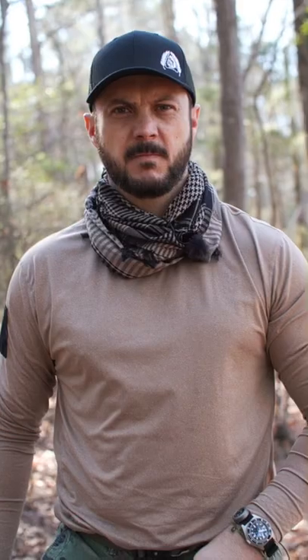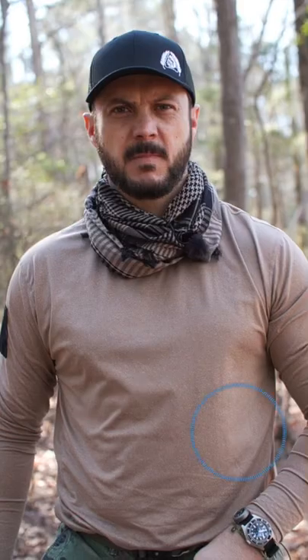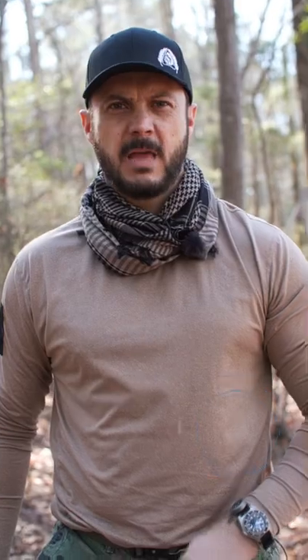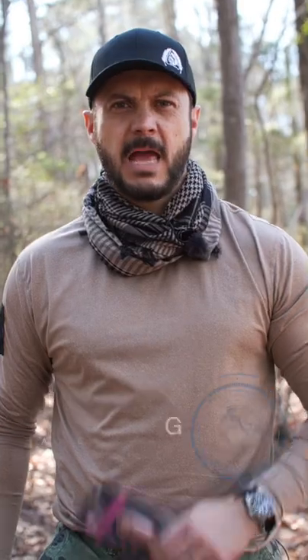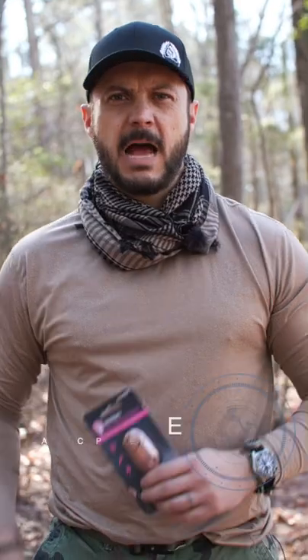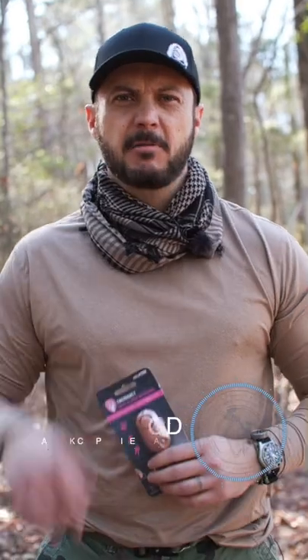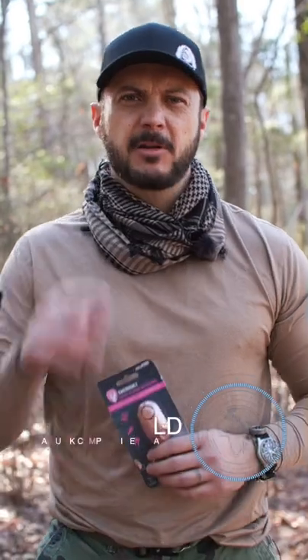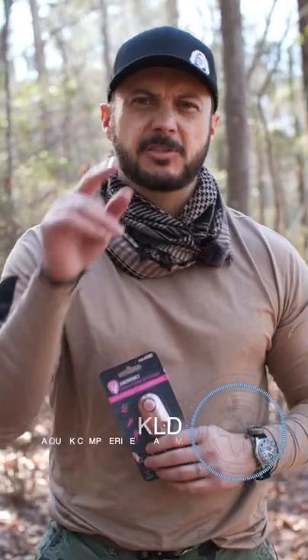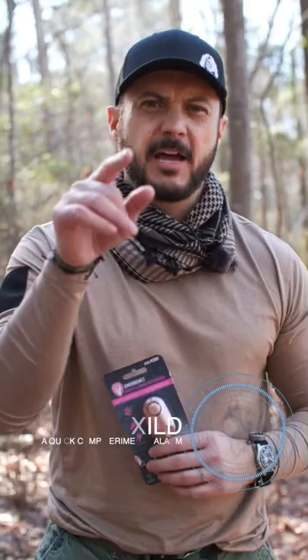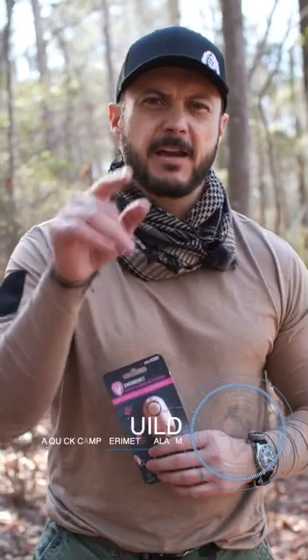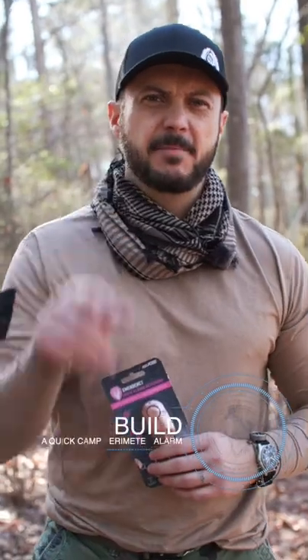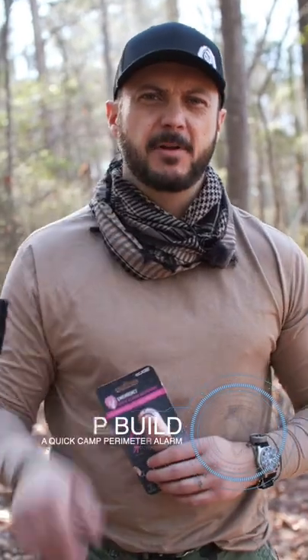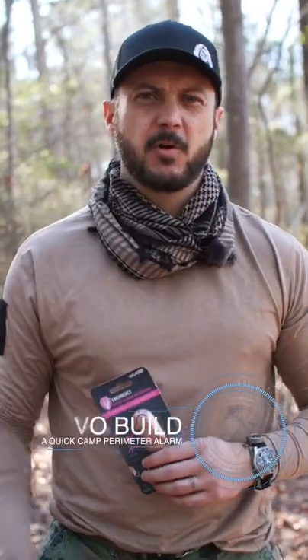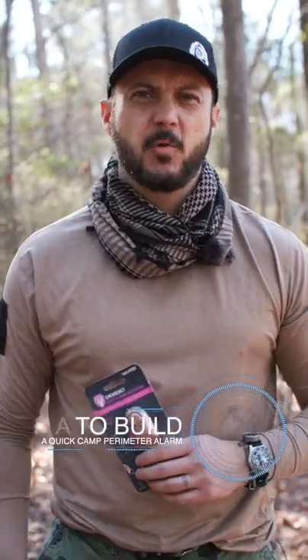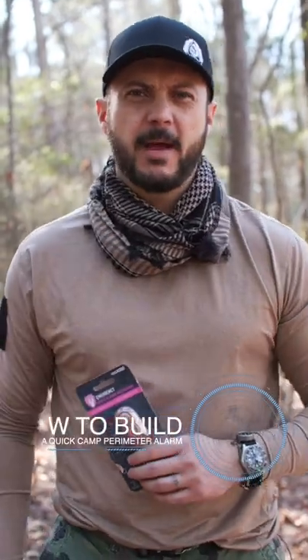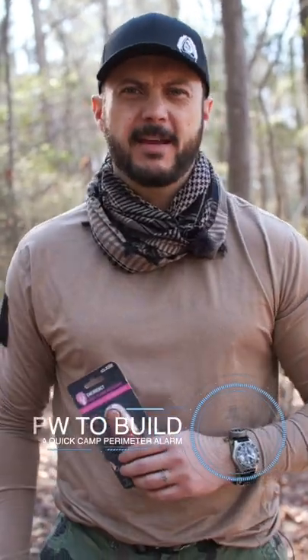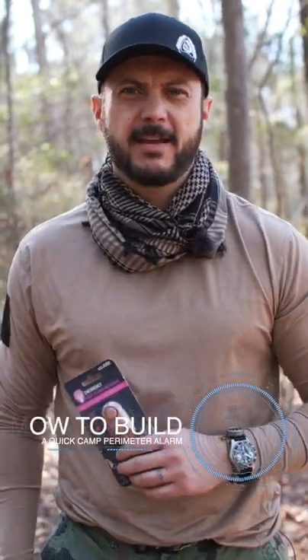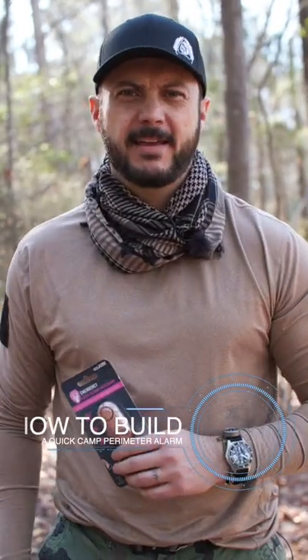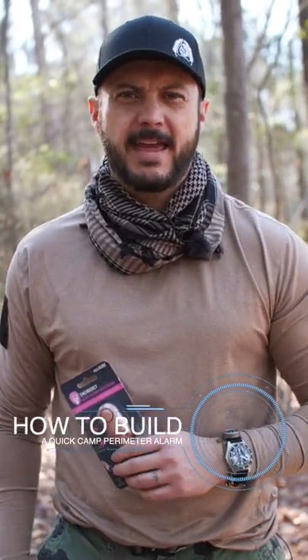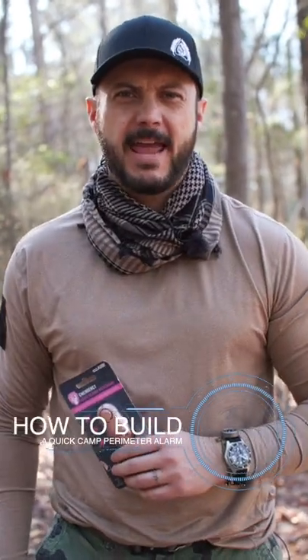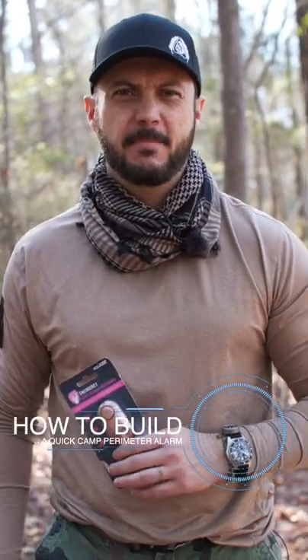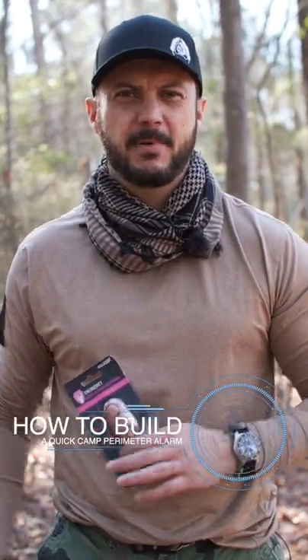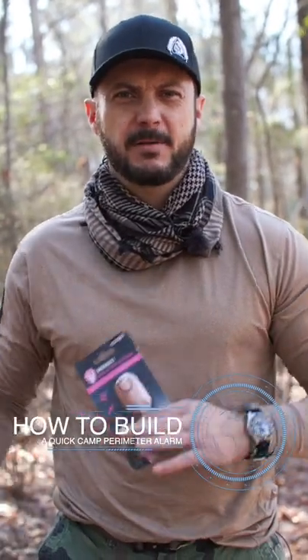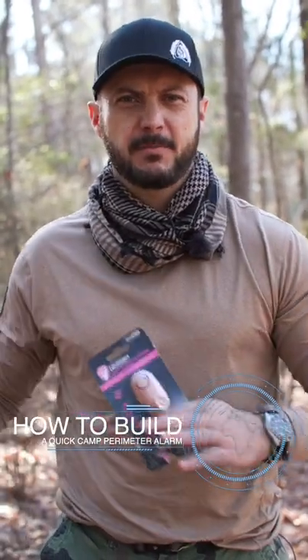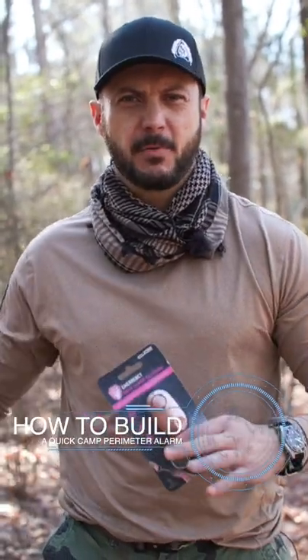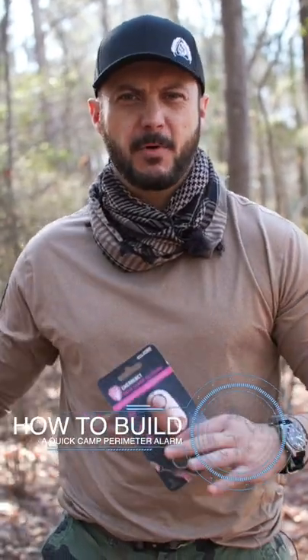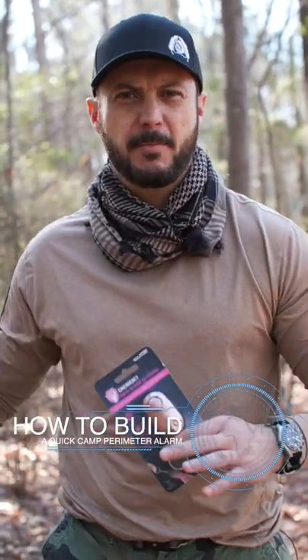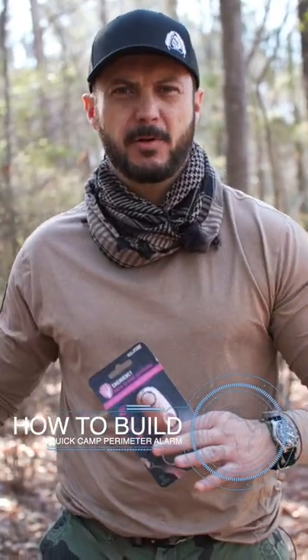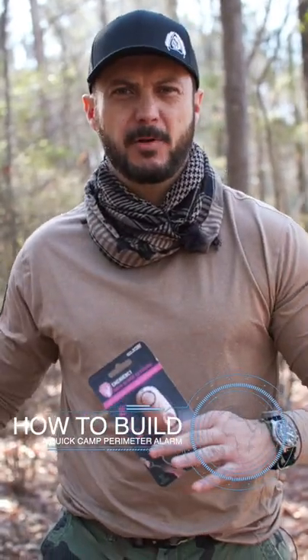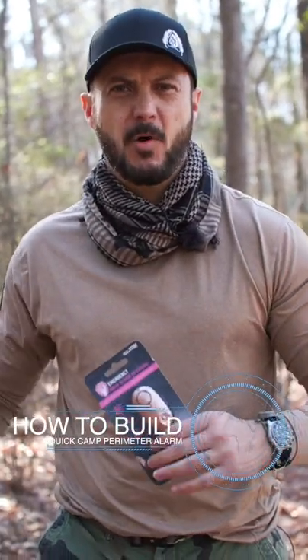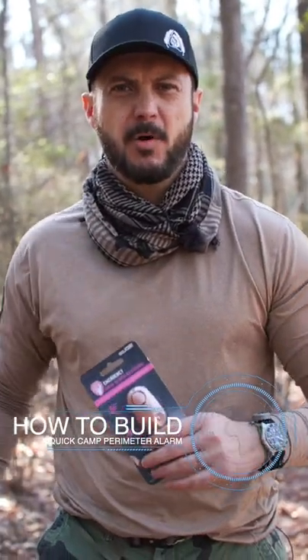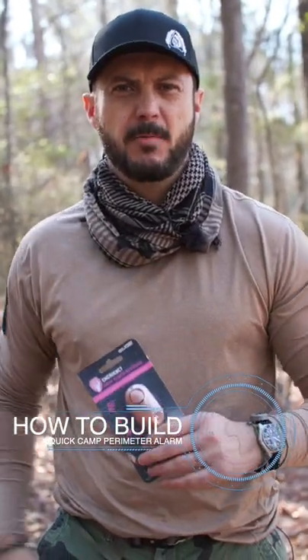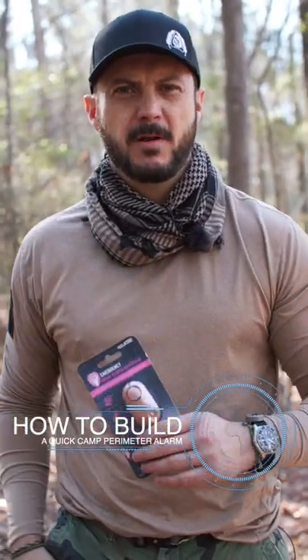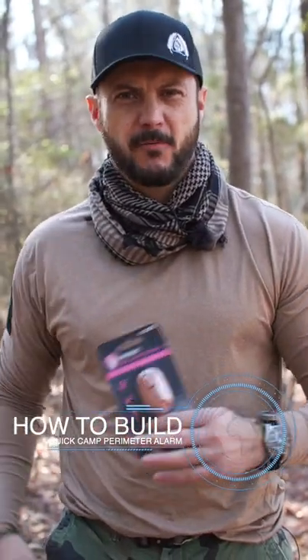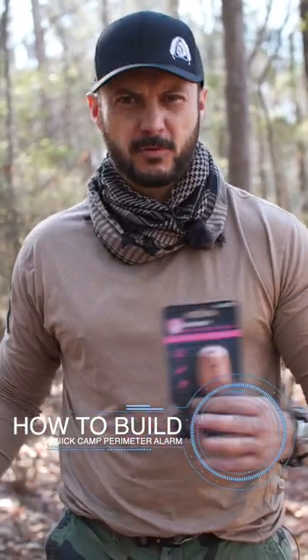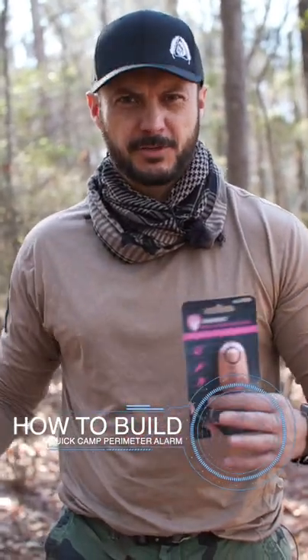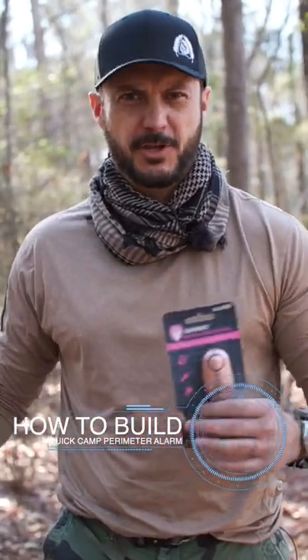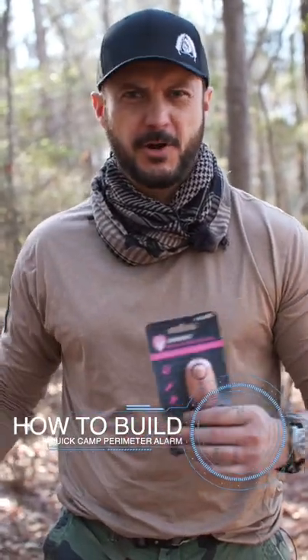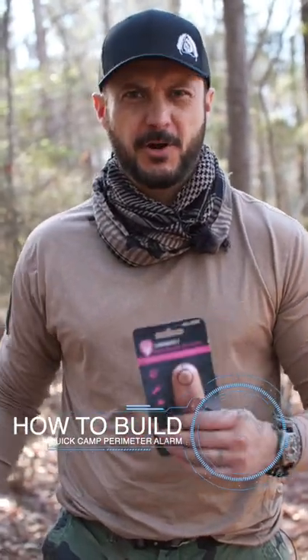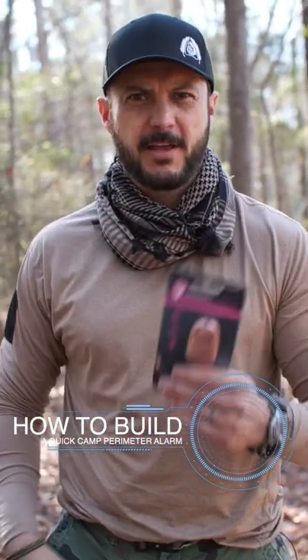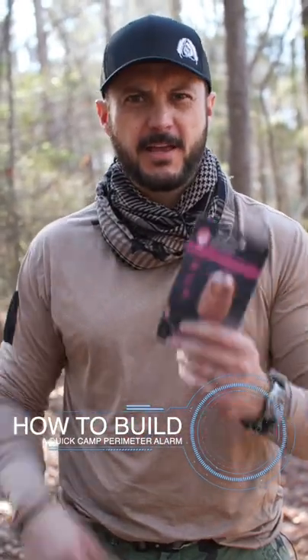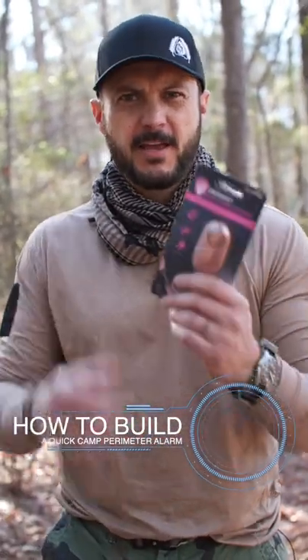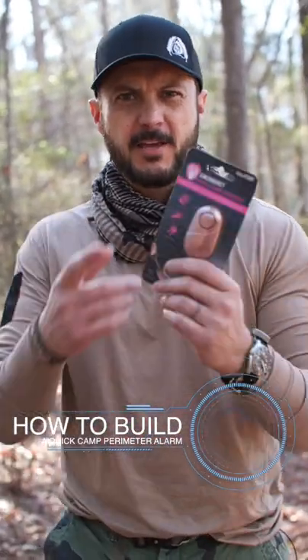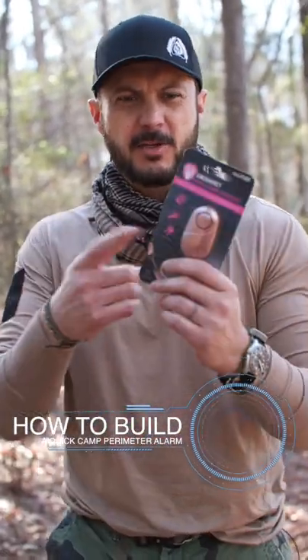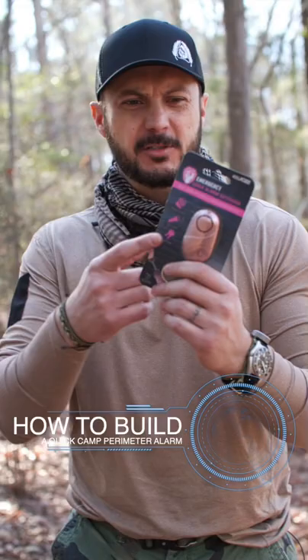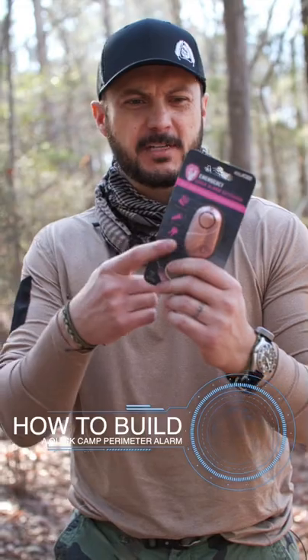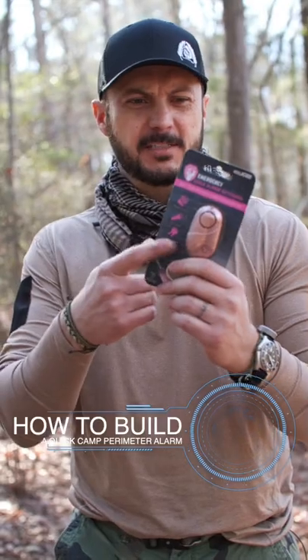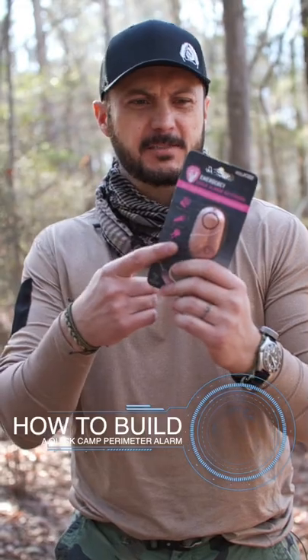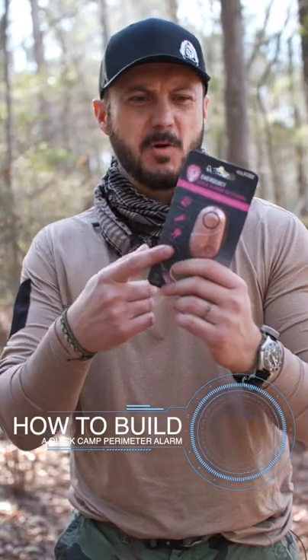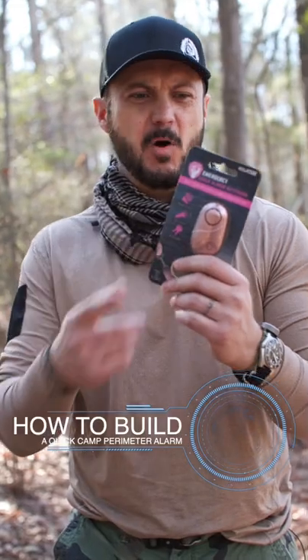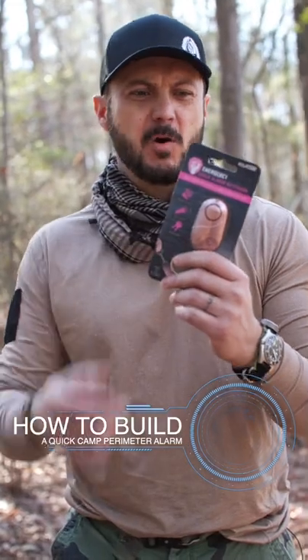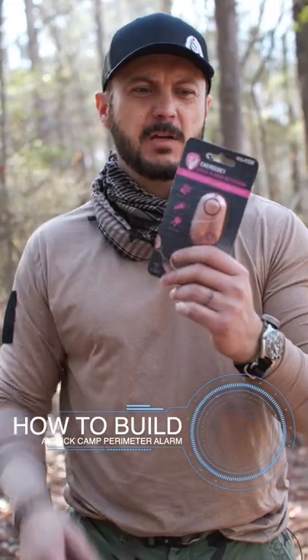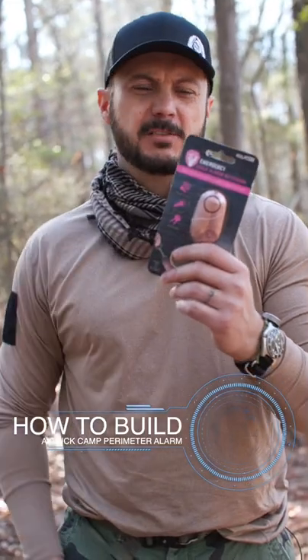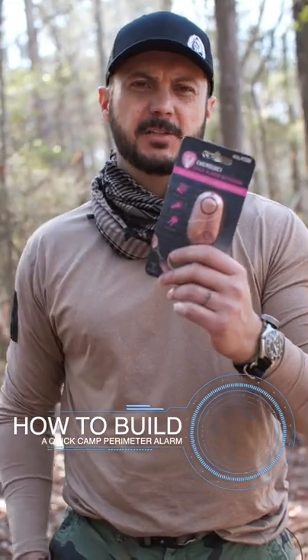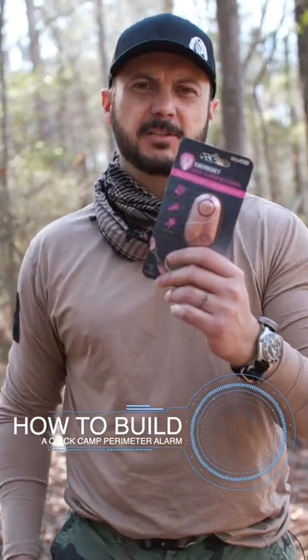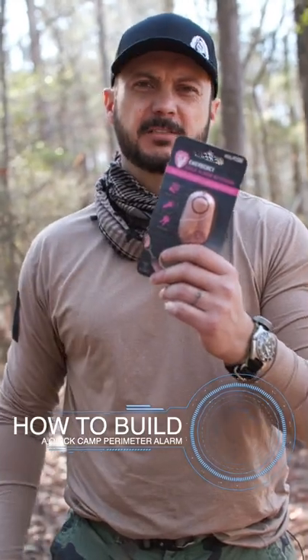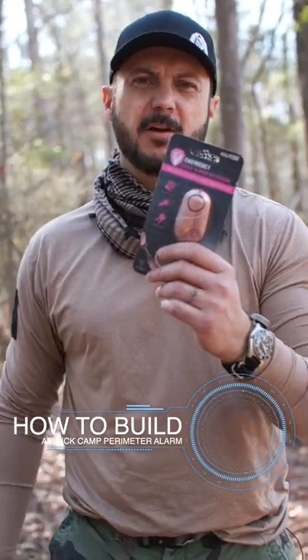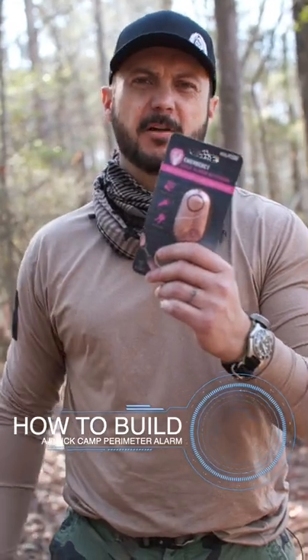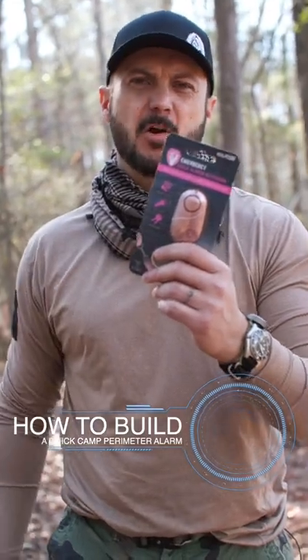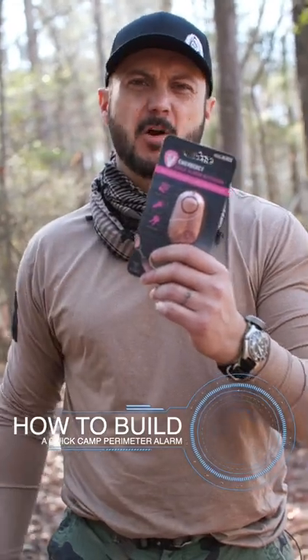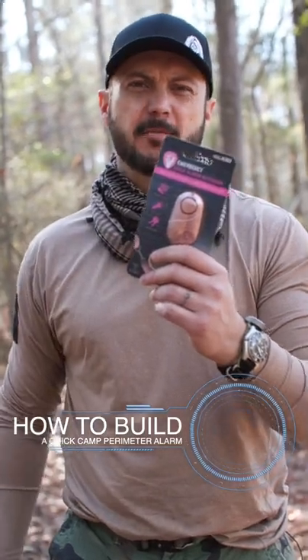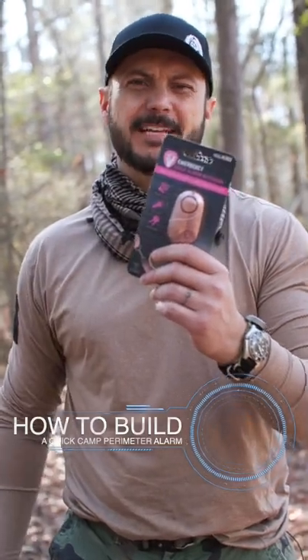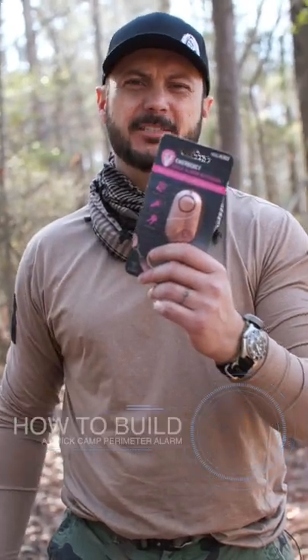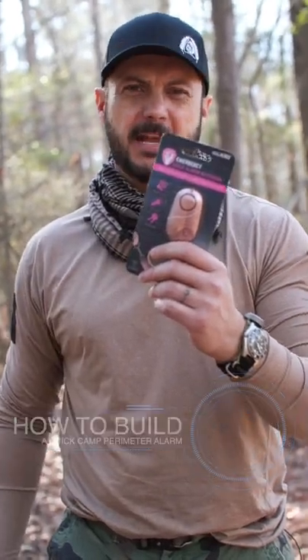I'm going to show you how to build a quick camp perimeter alarm for security using a small siren alarm keychain.